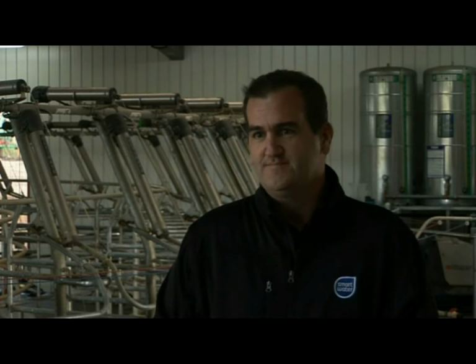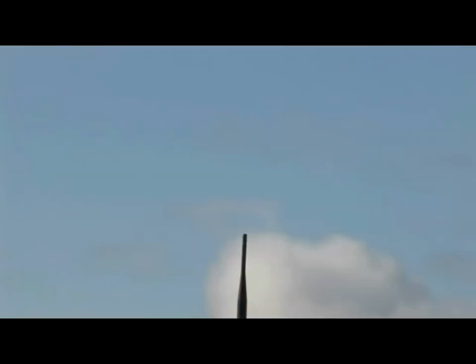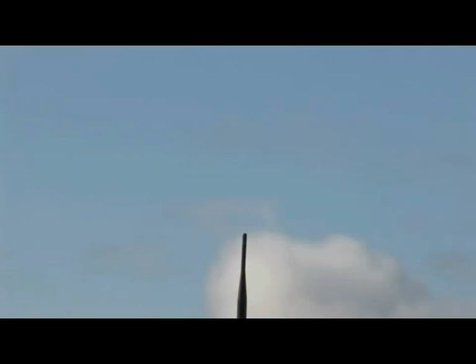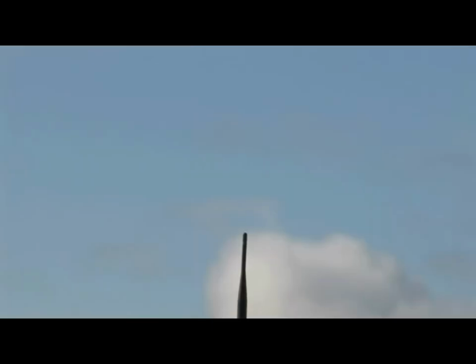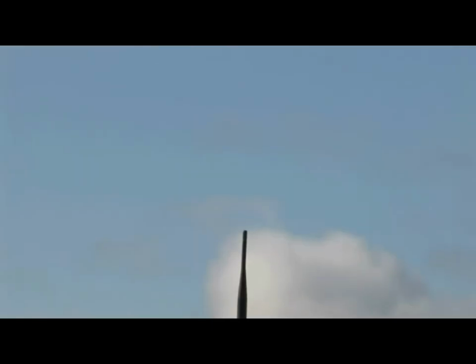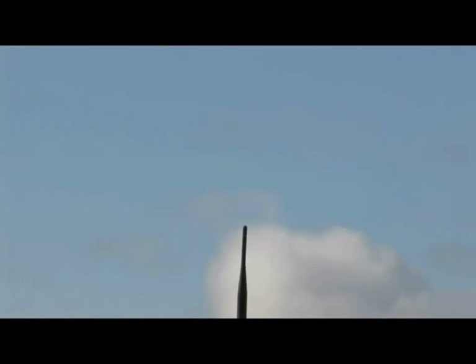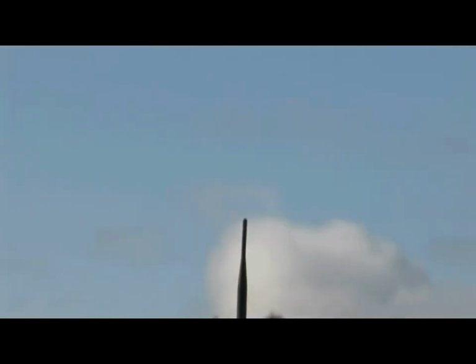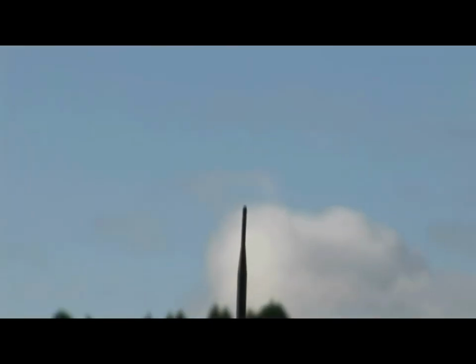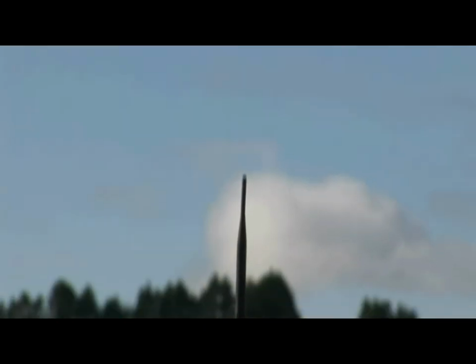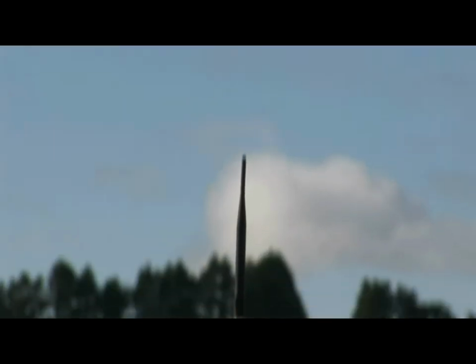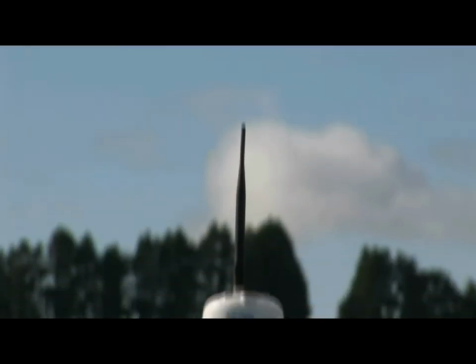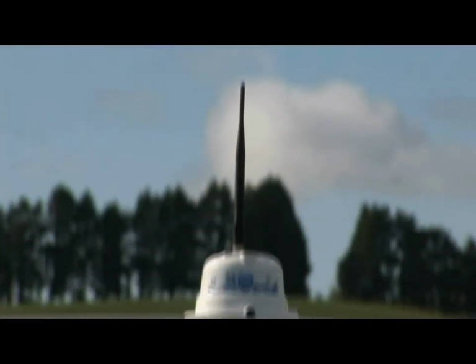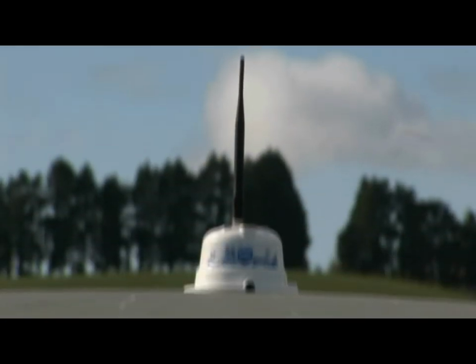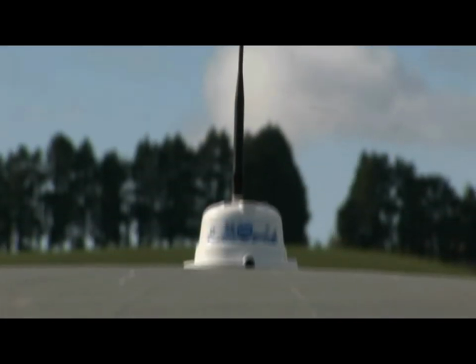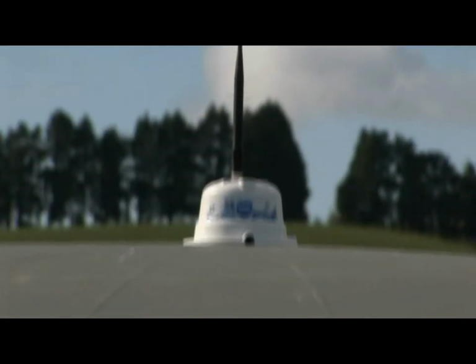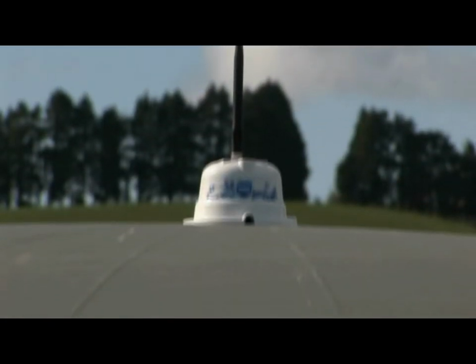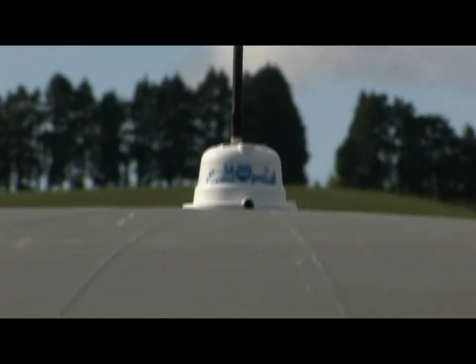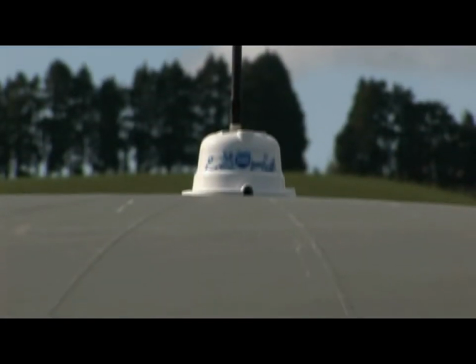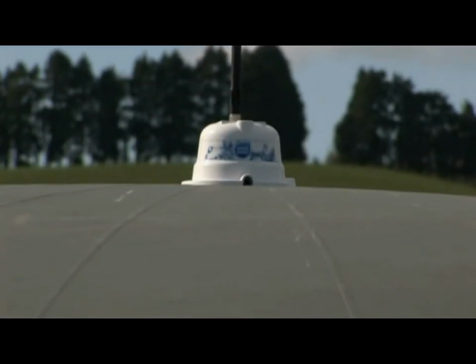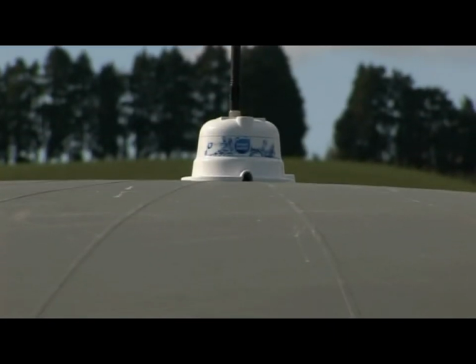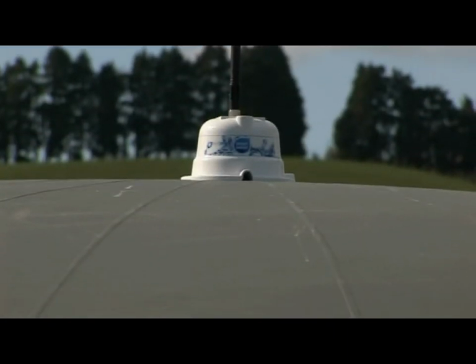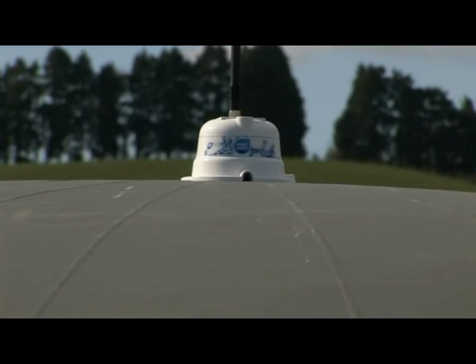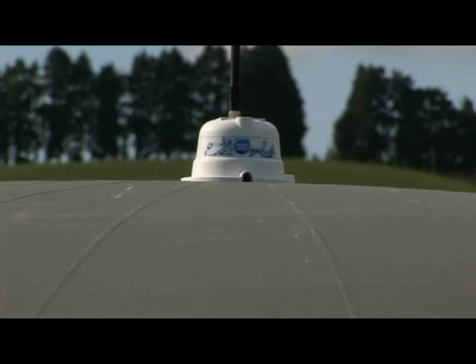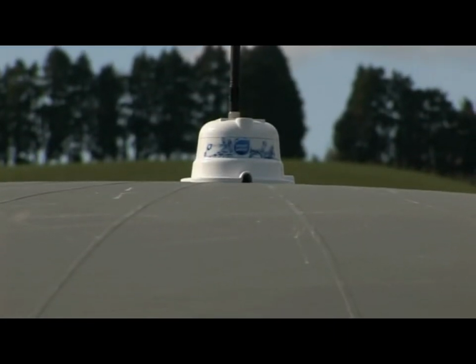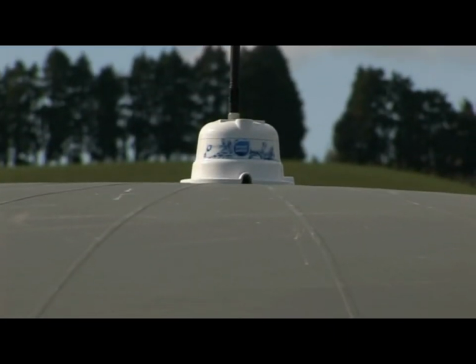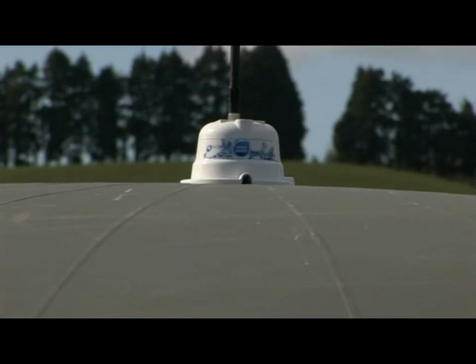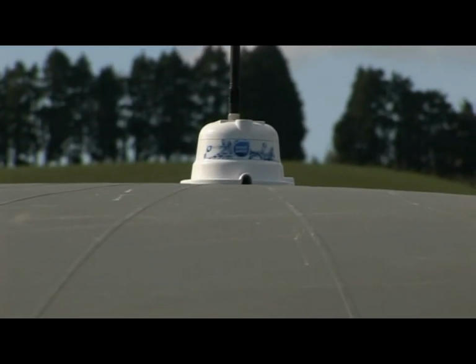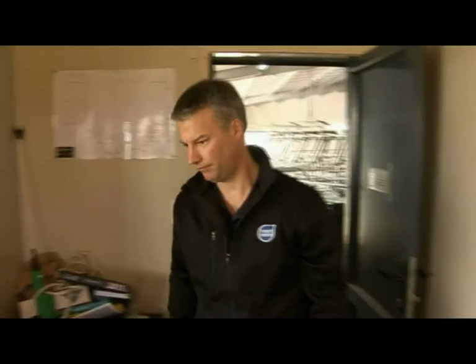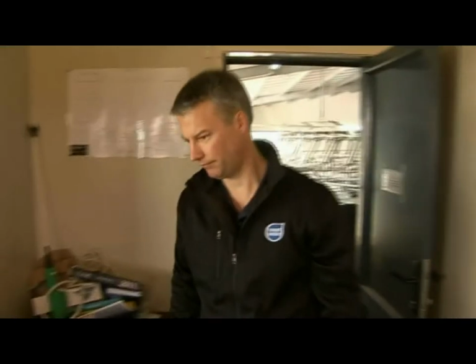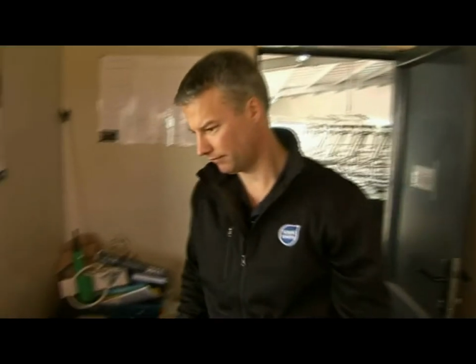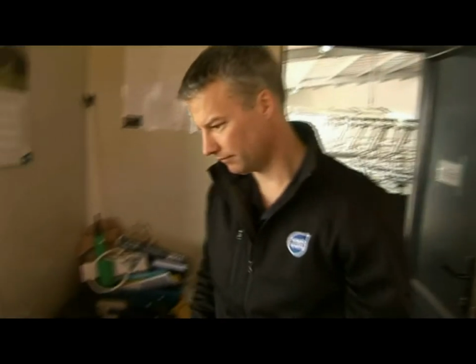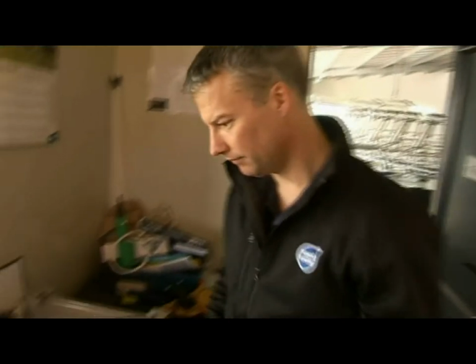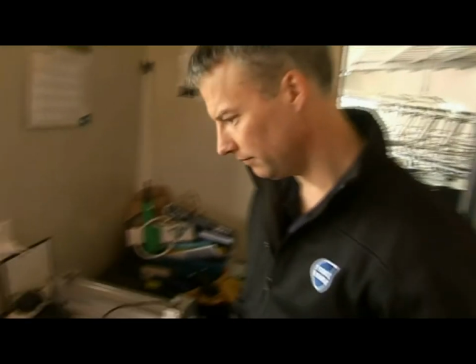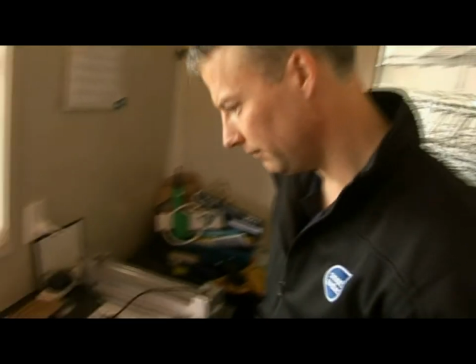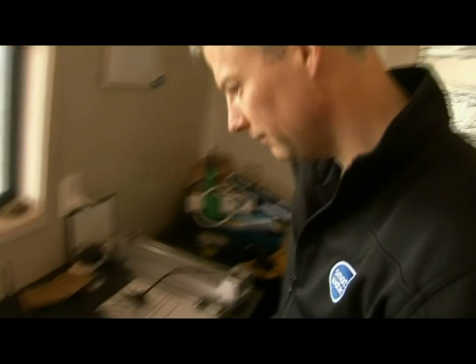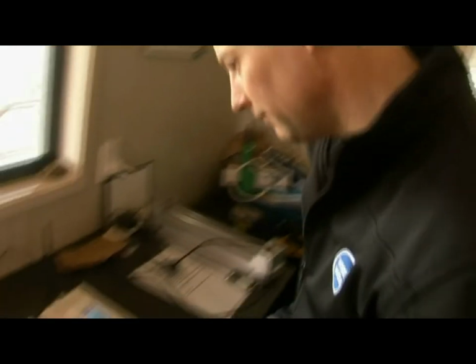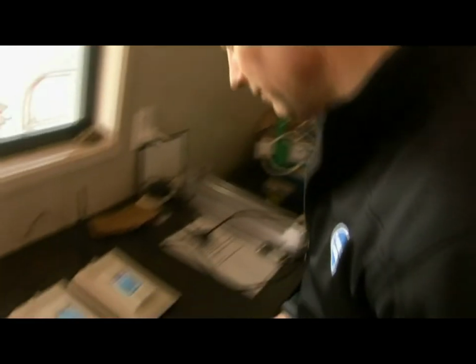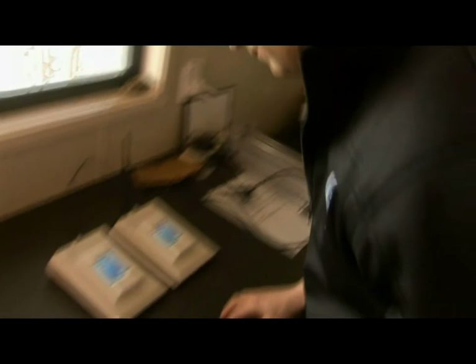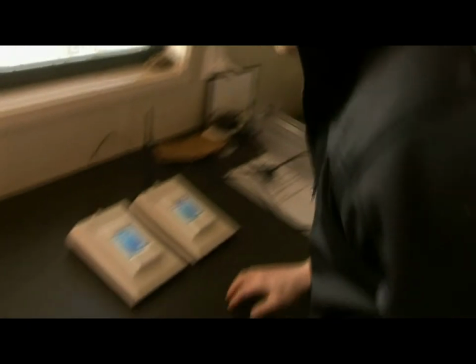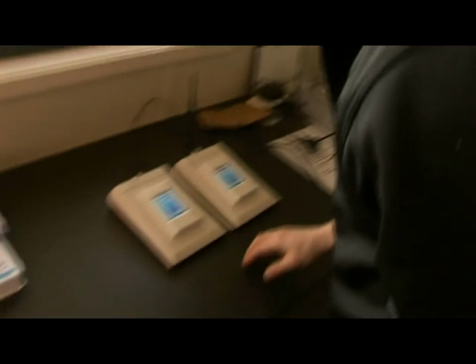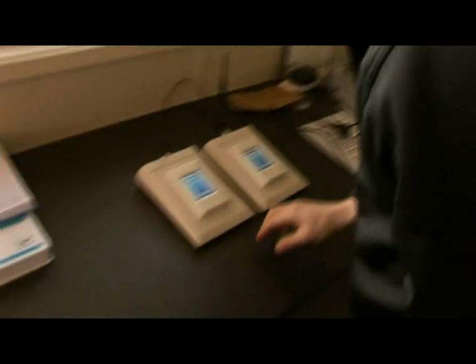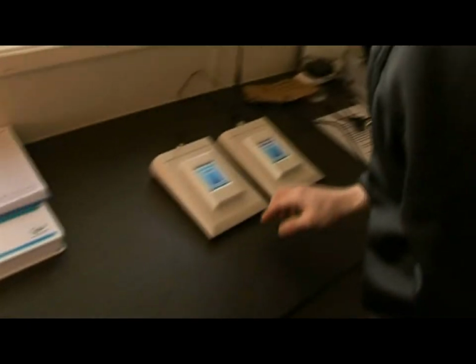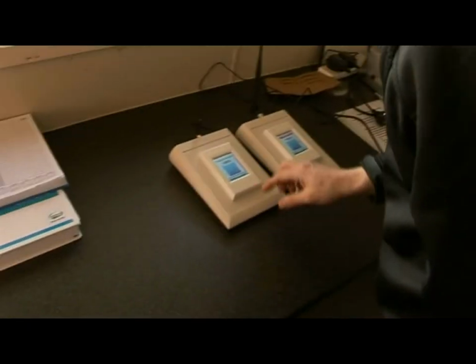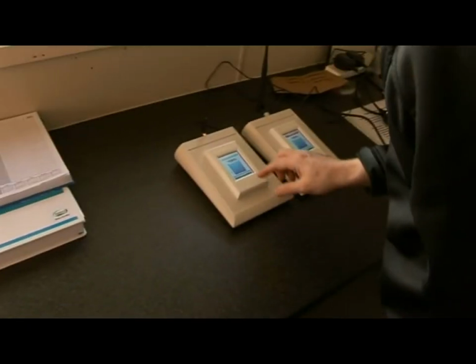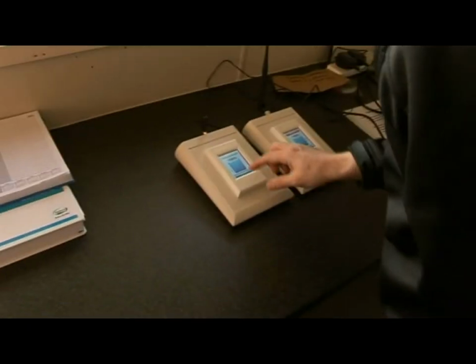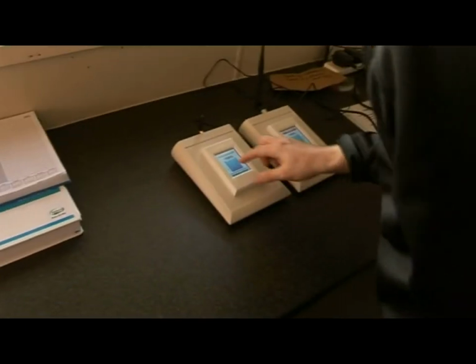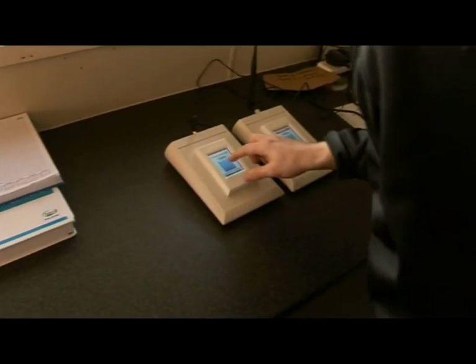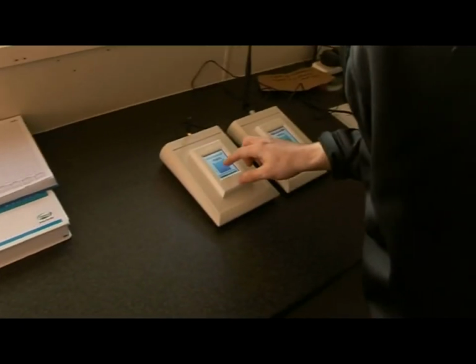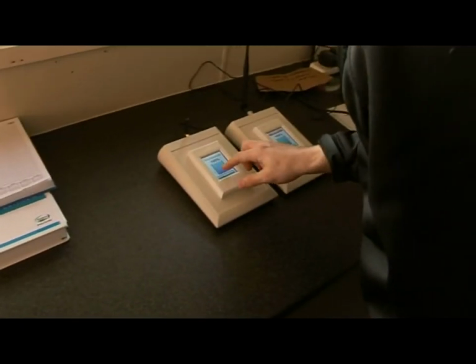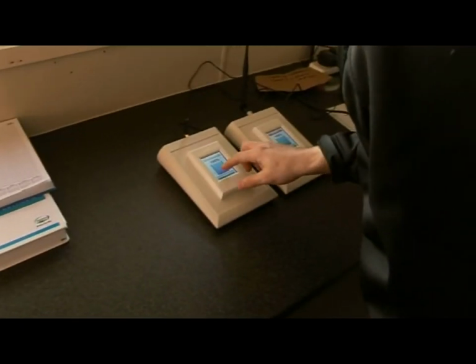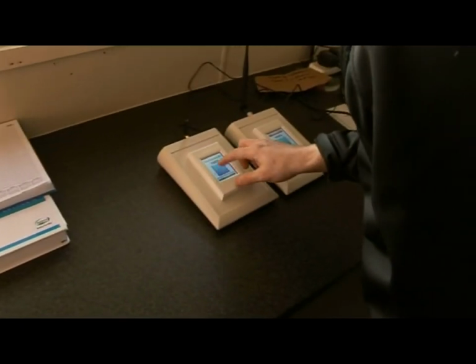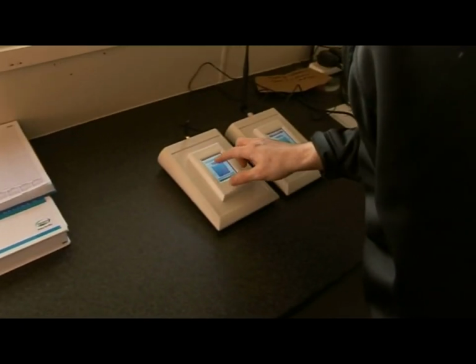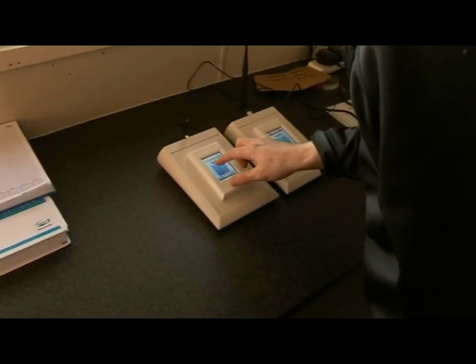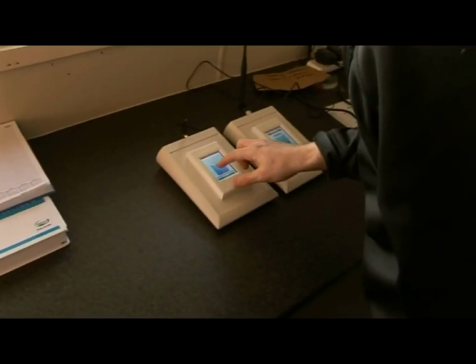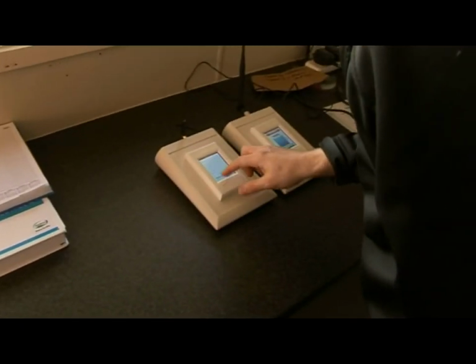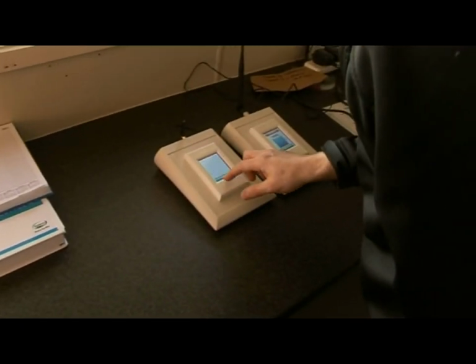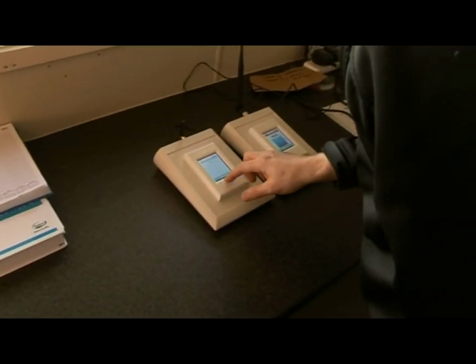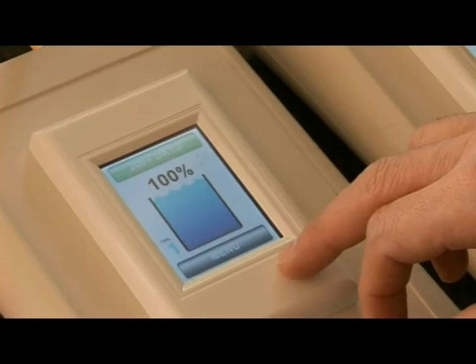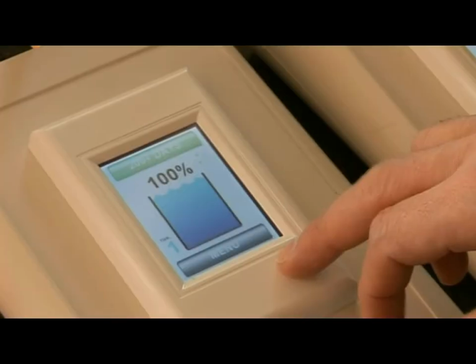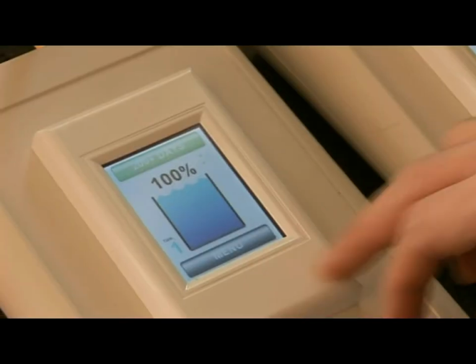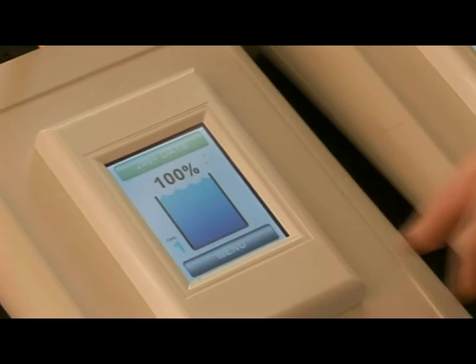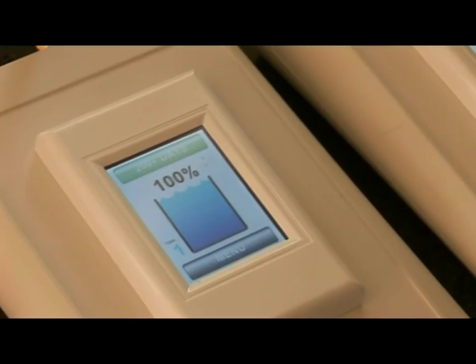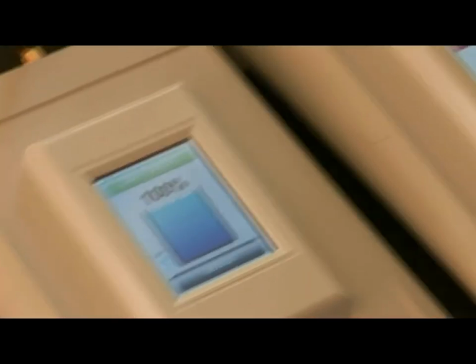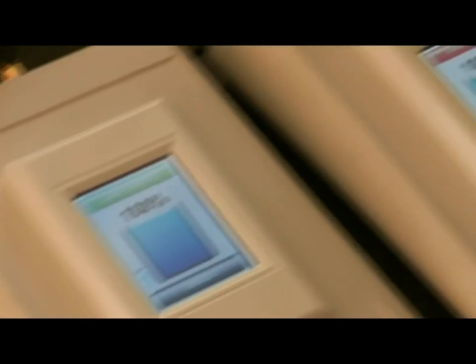The system is a pressure-based system. We measure the pressure of the water in the tank and transmit that wirelessly to an LCD keypad.